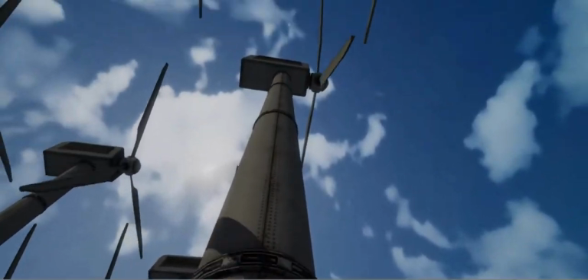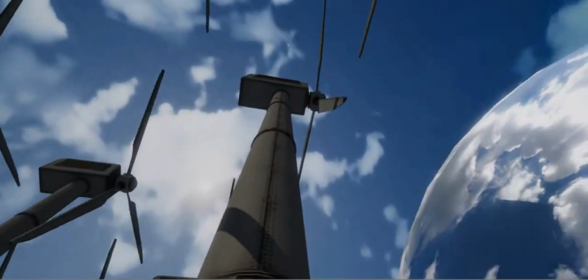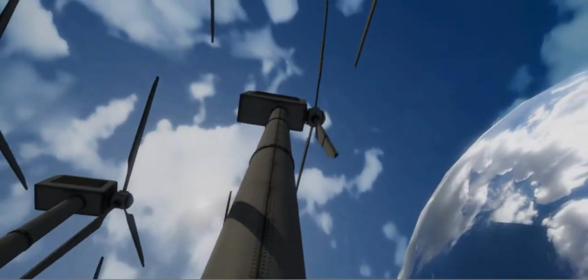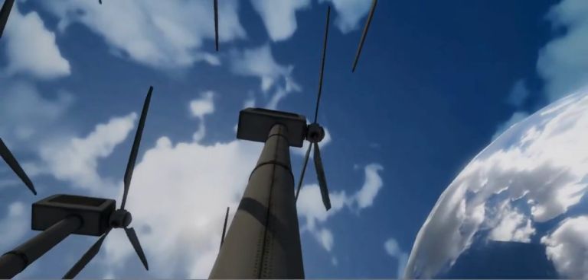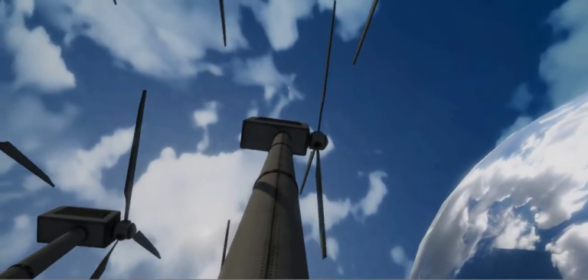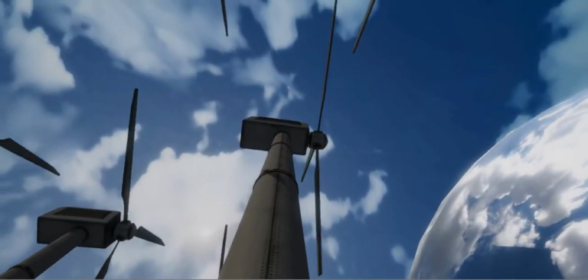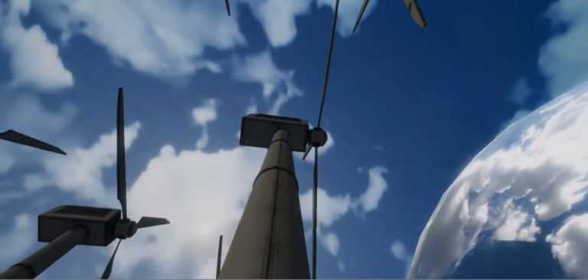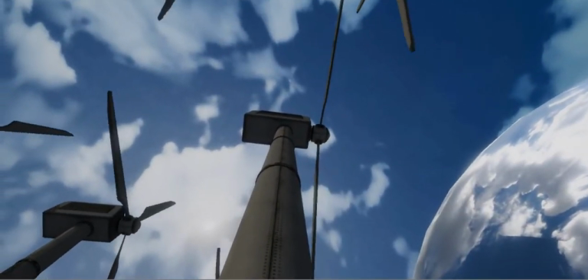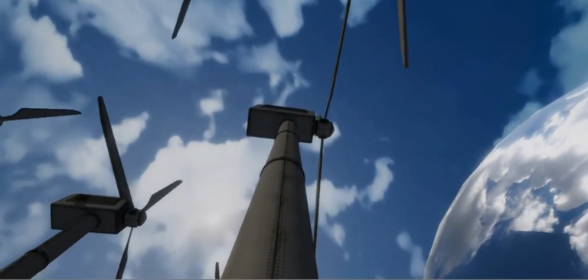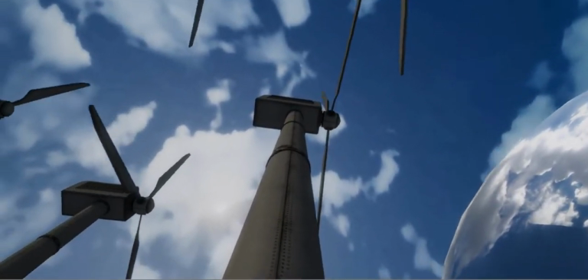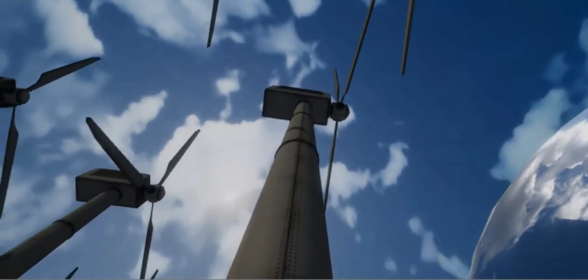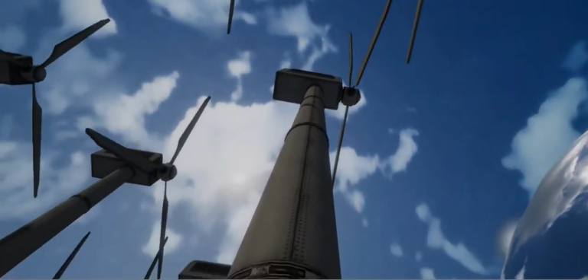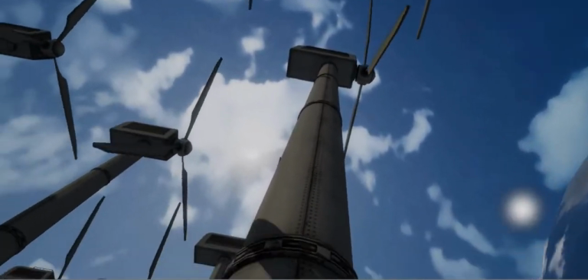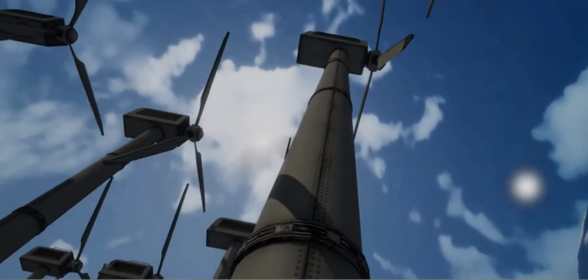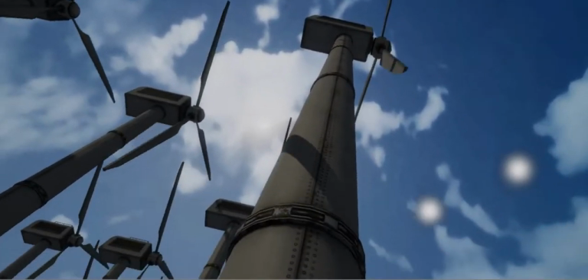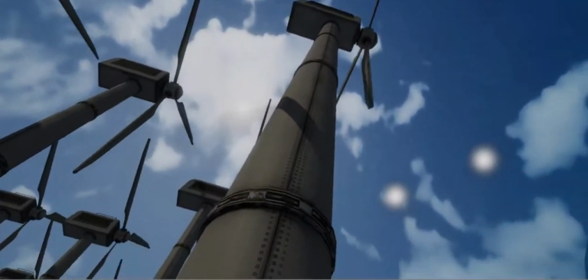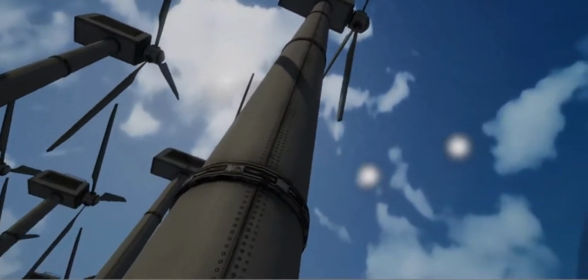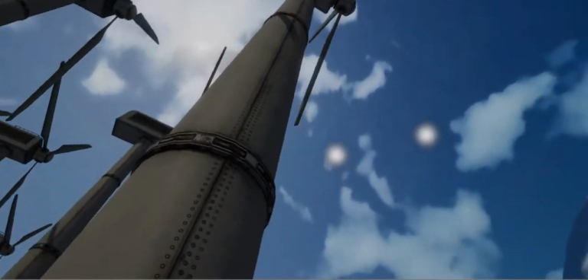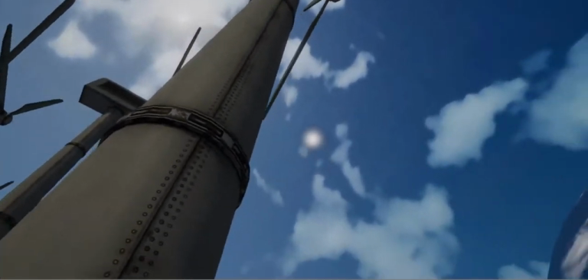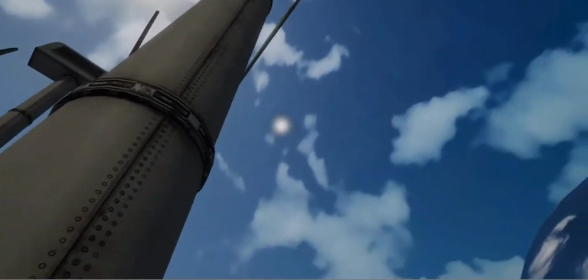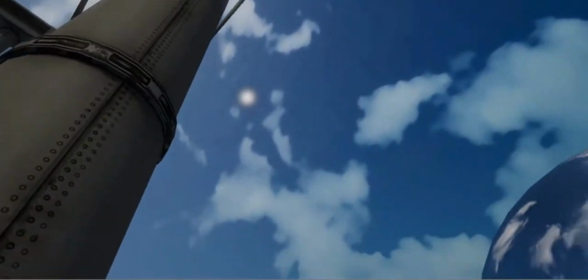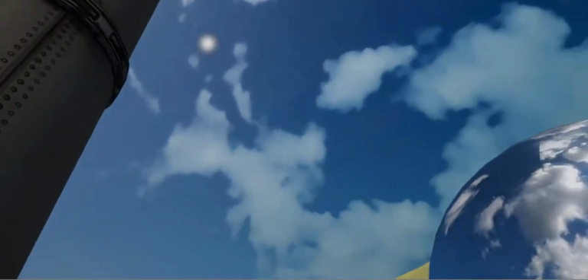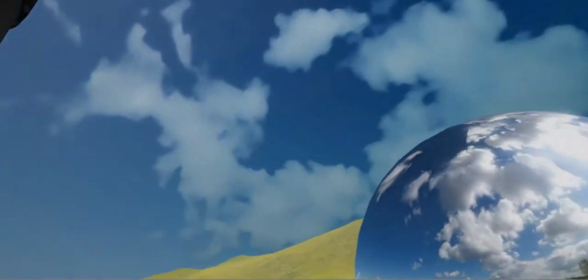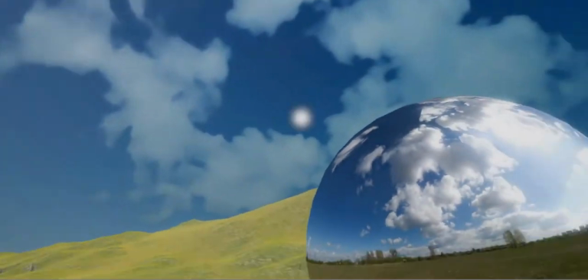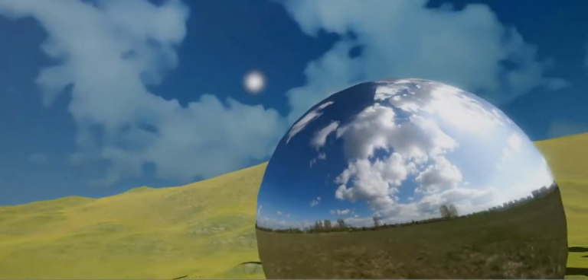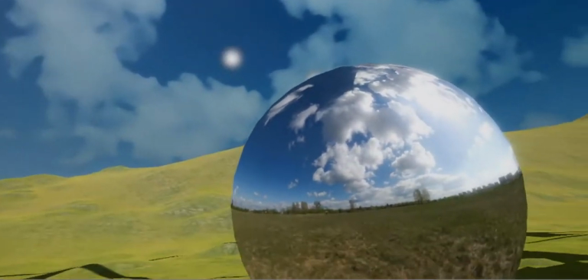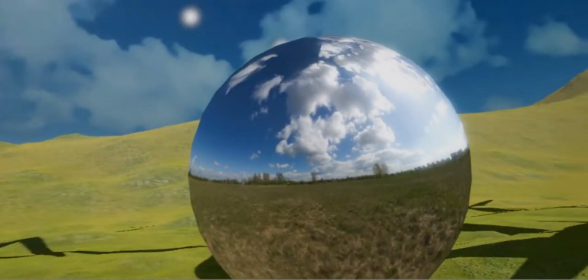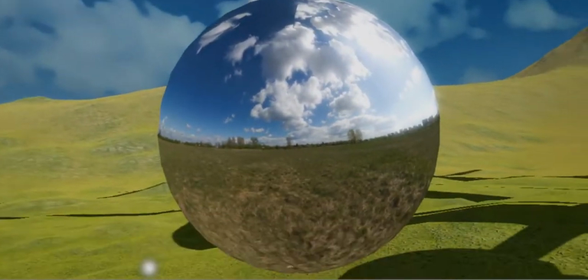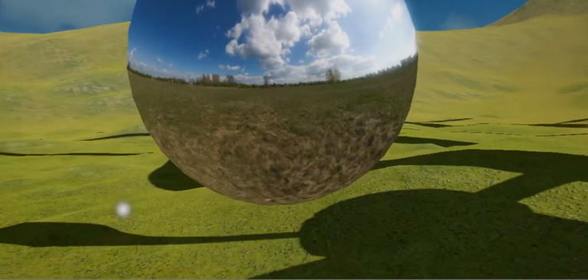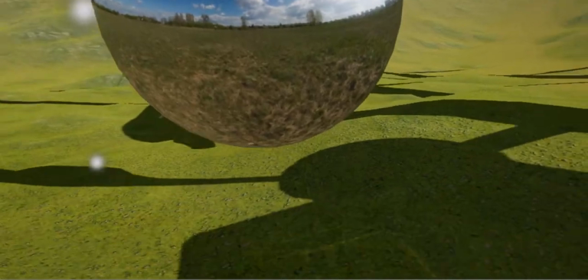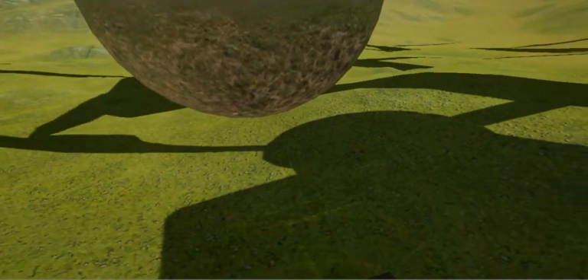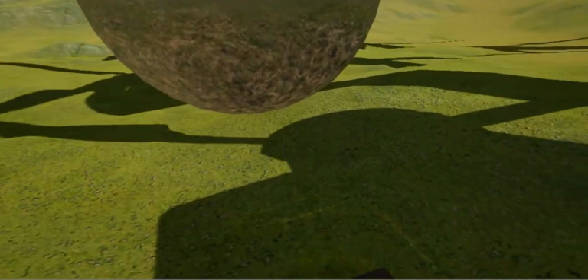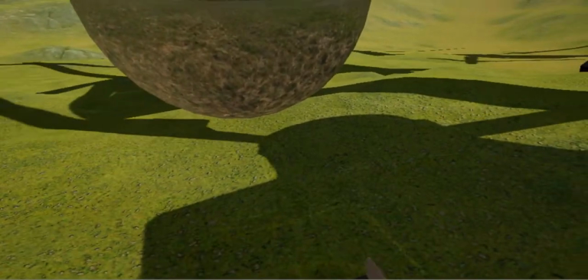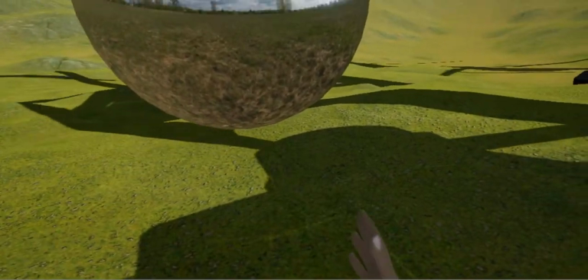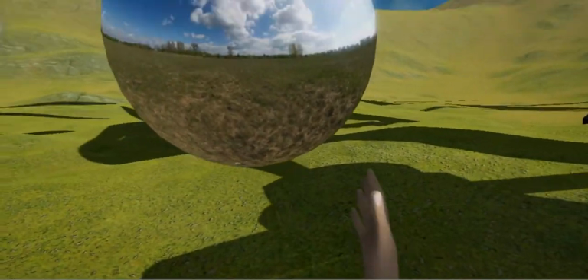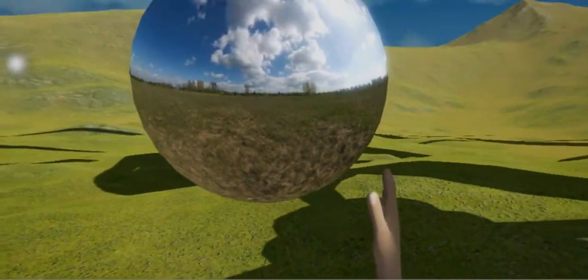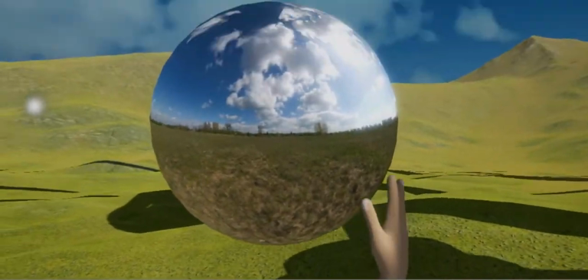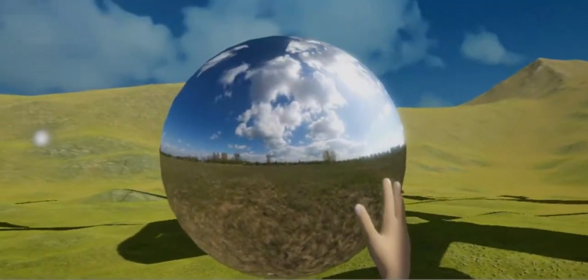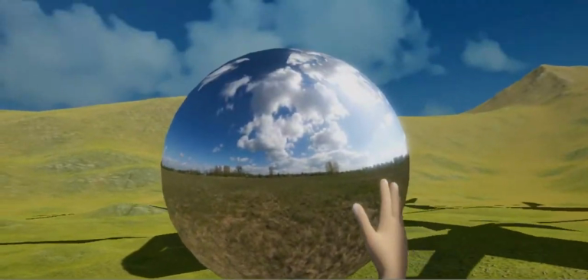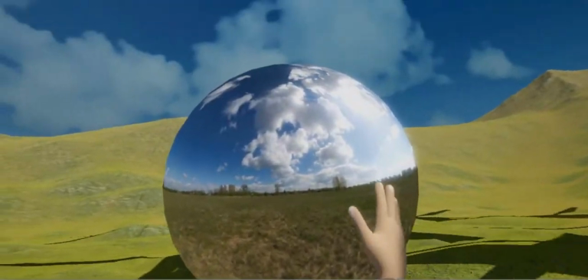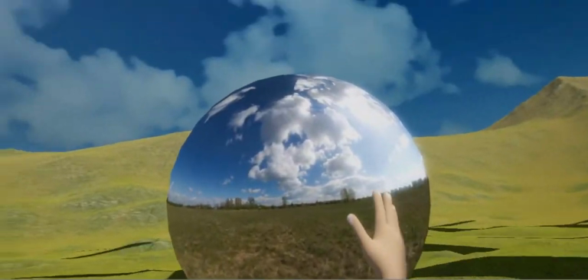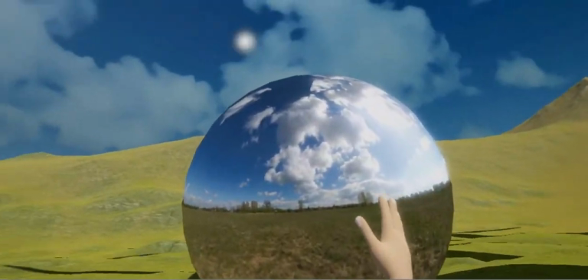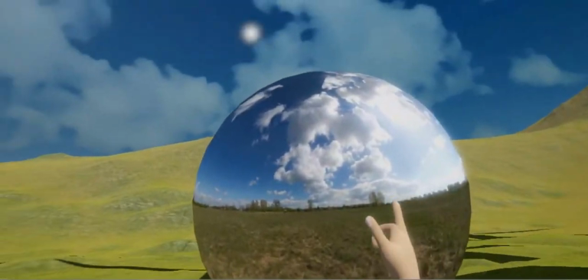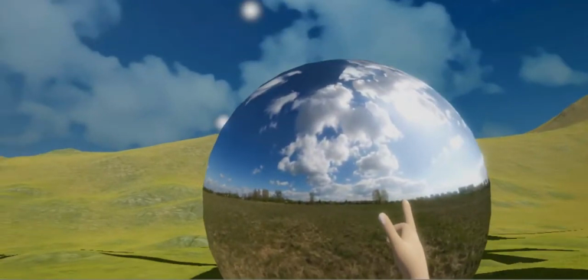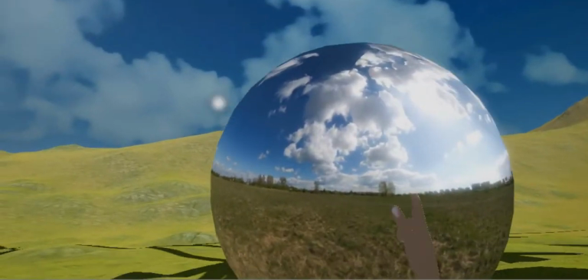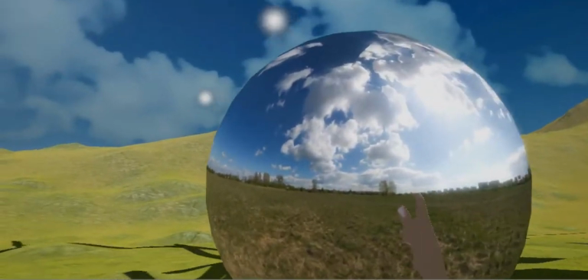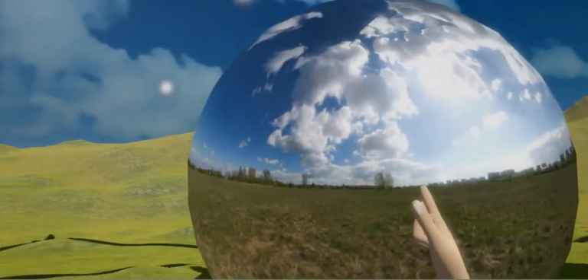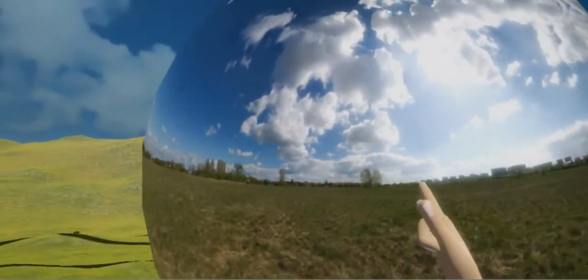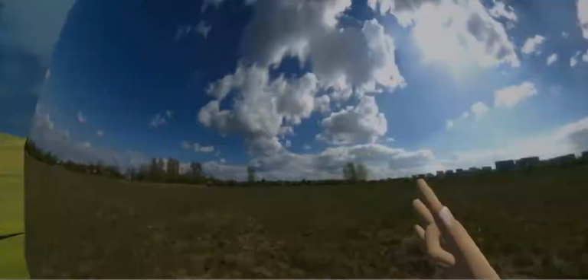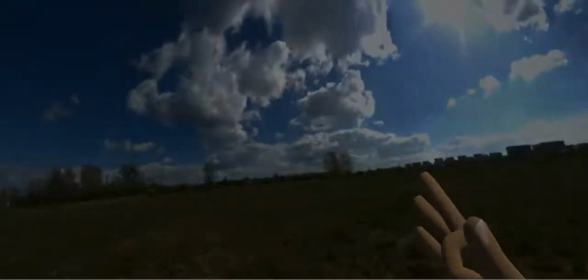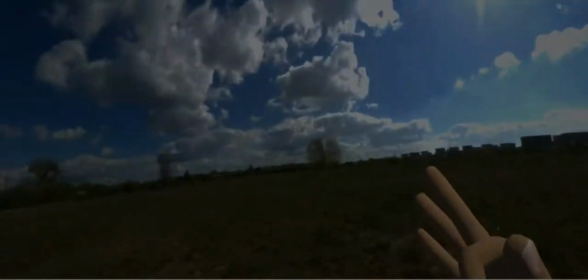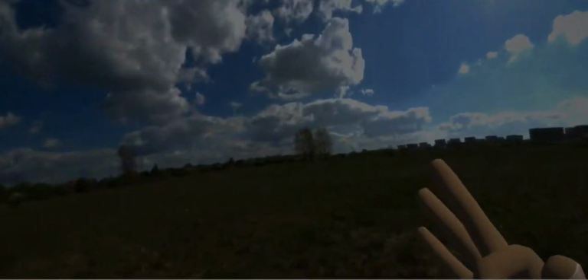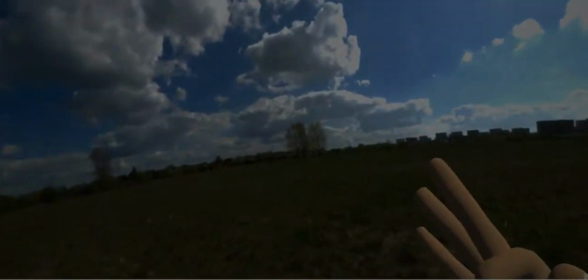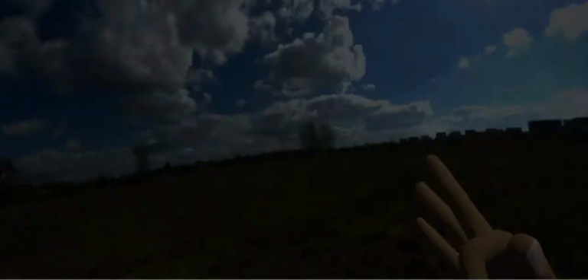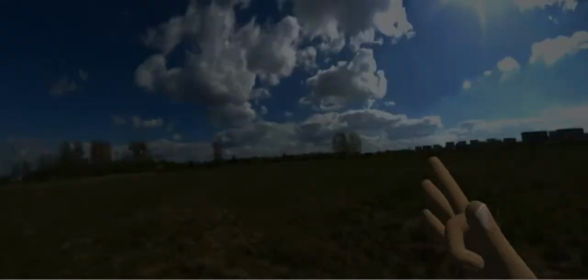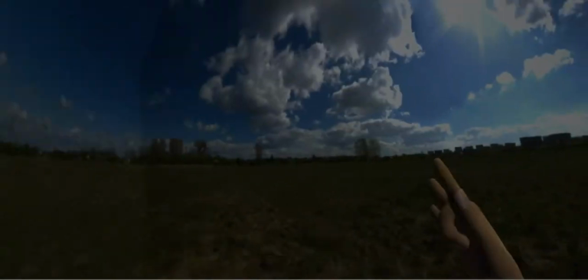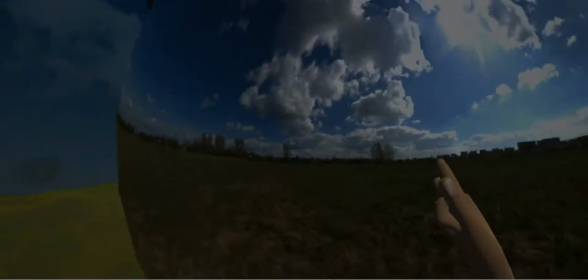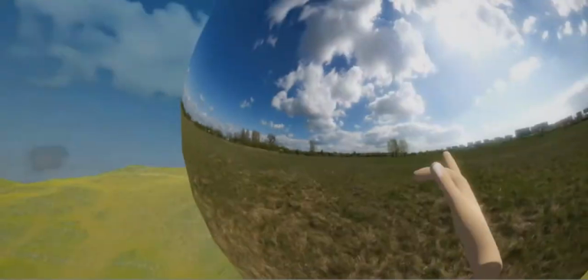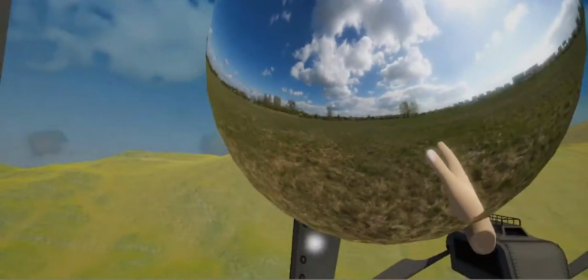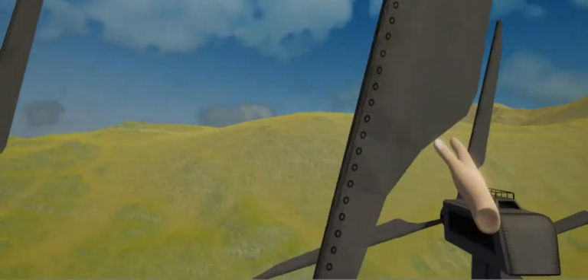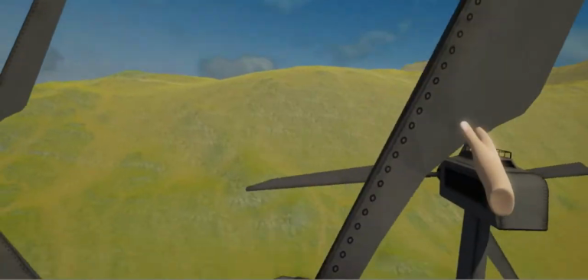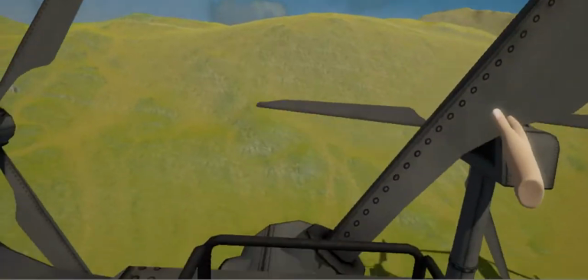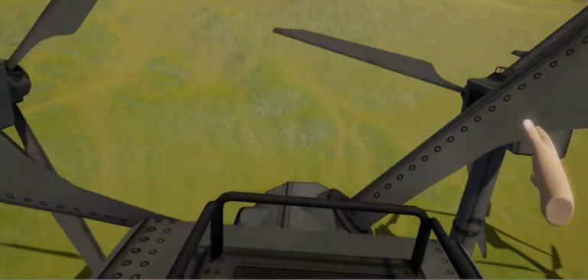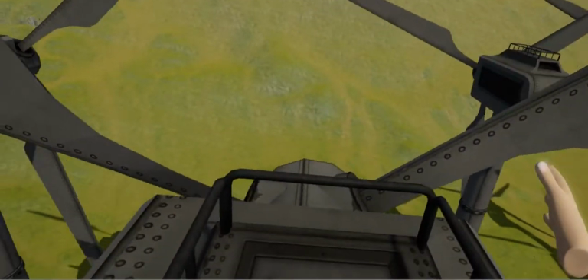Are you a daredevil? Let's travel to the top of the wind turbine. Bring the Skysphere towards you to teleport, then release it.